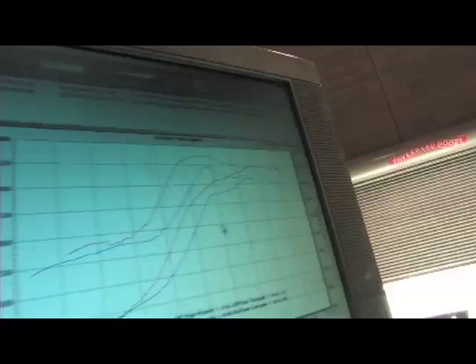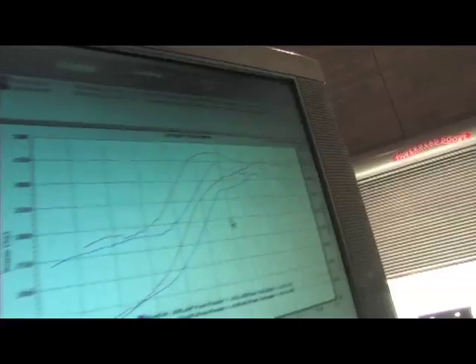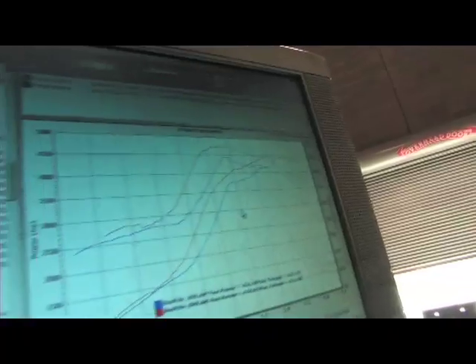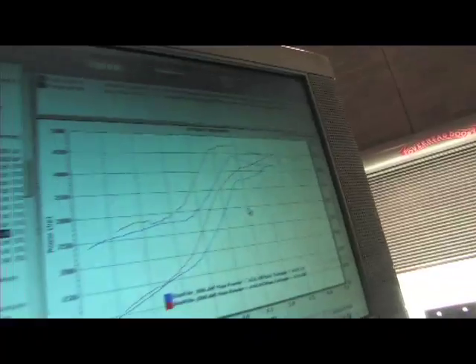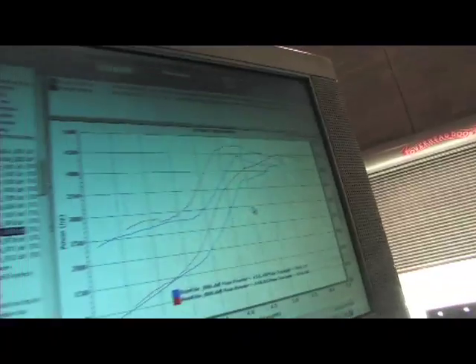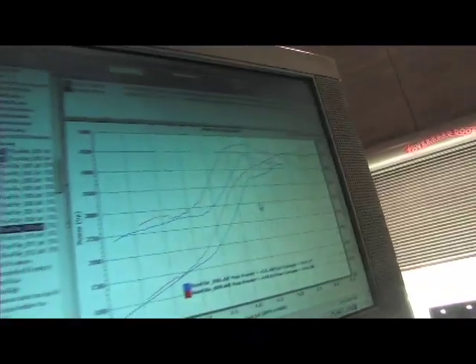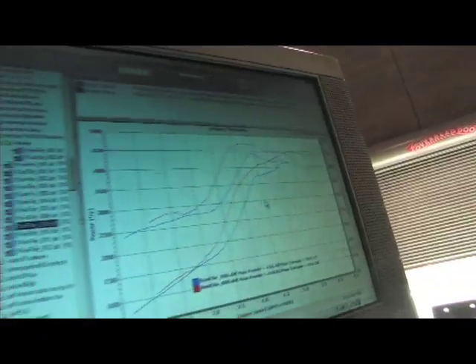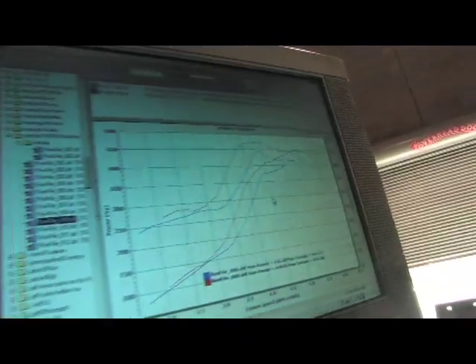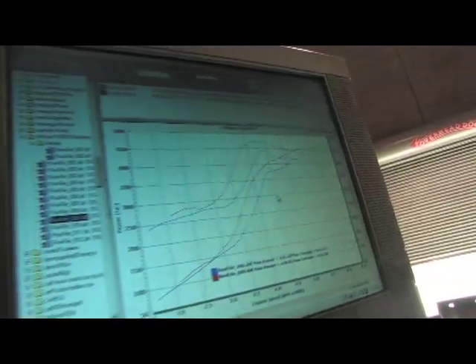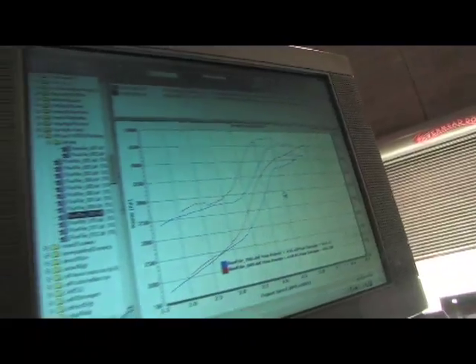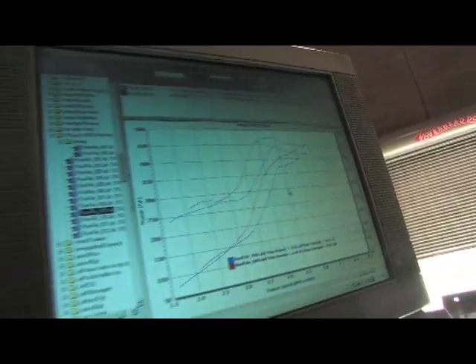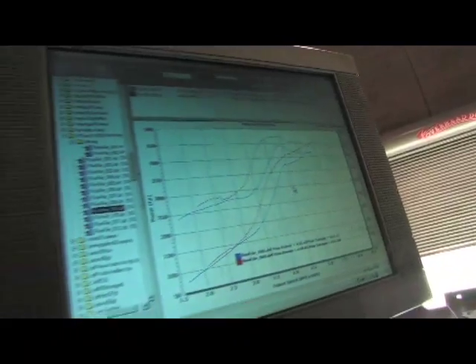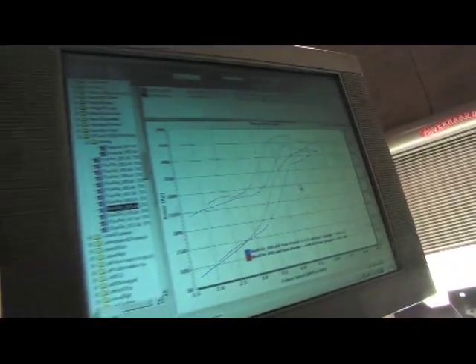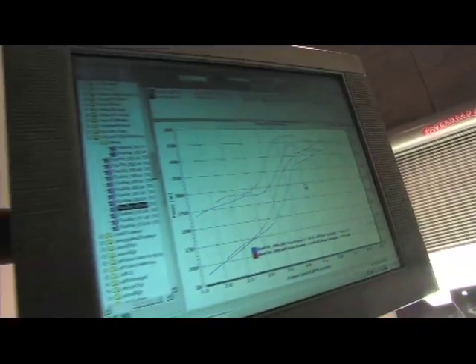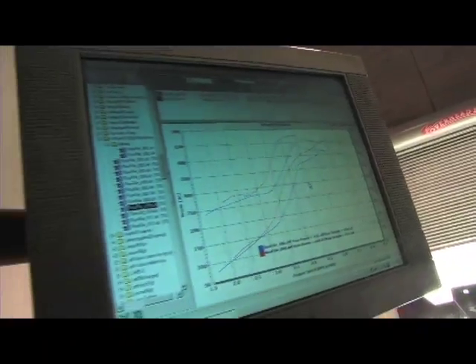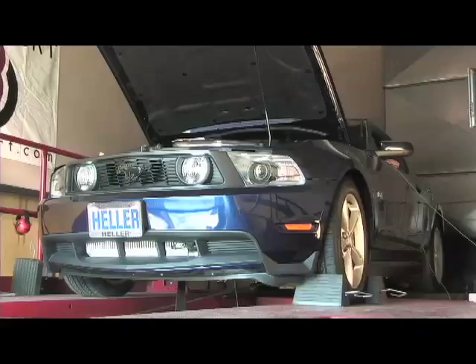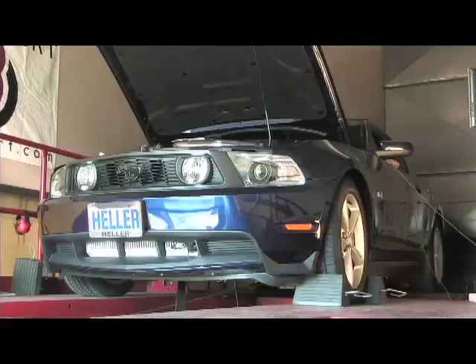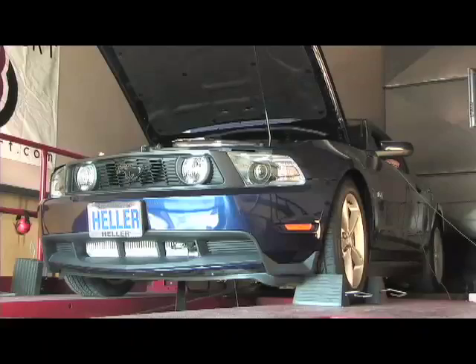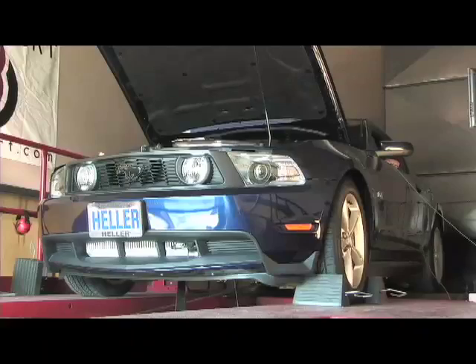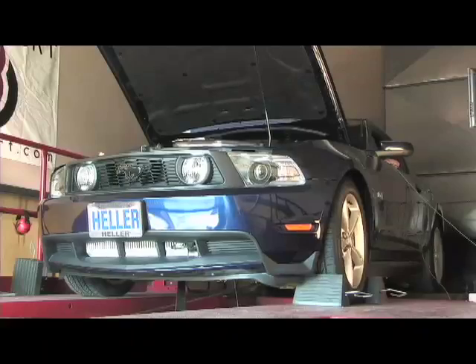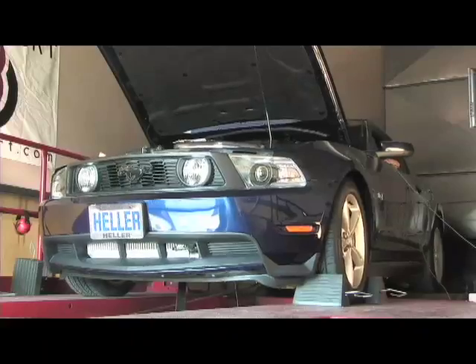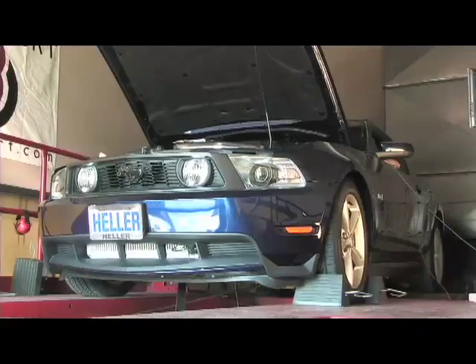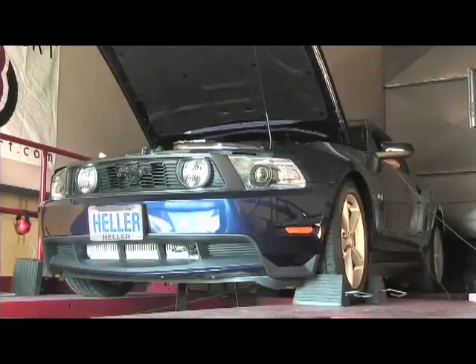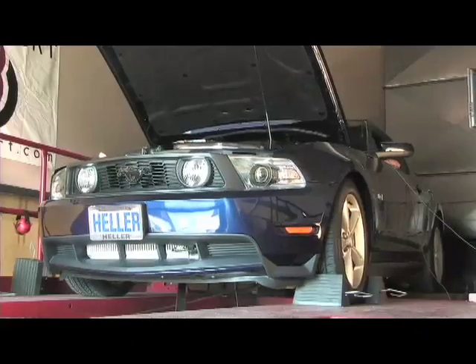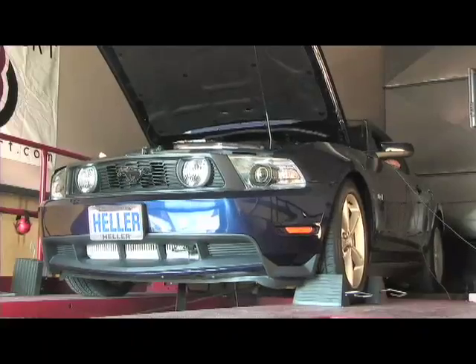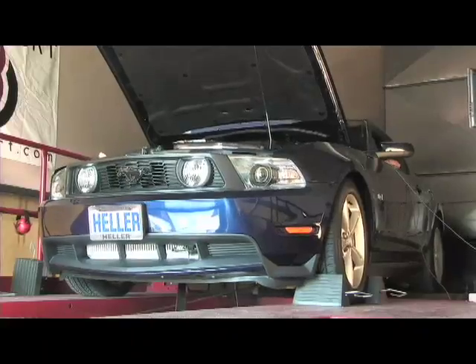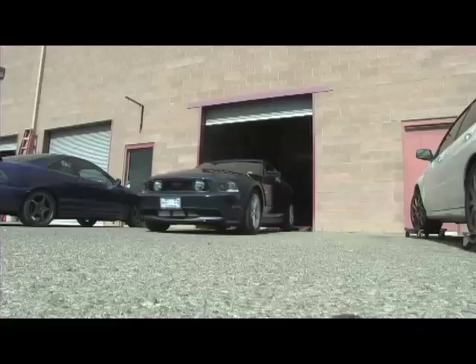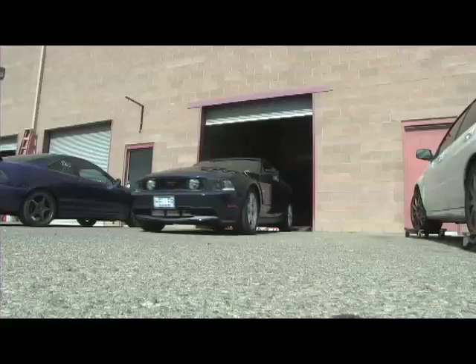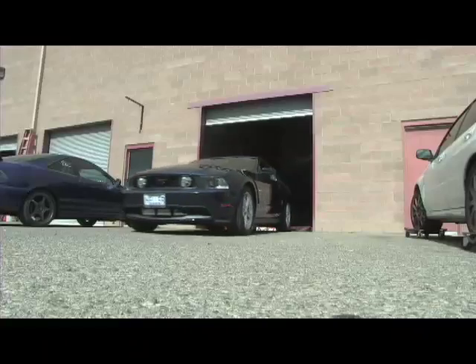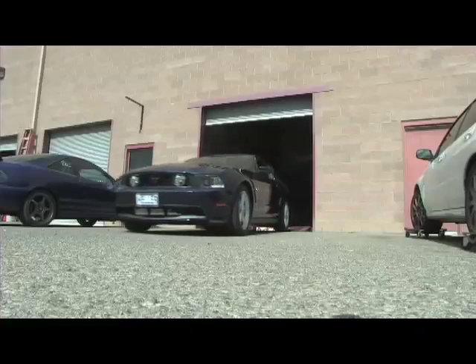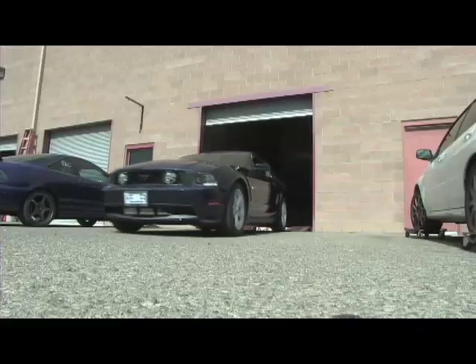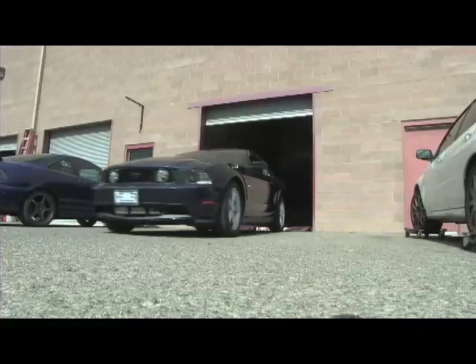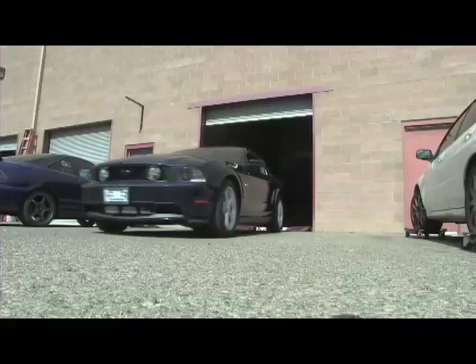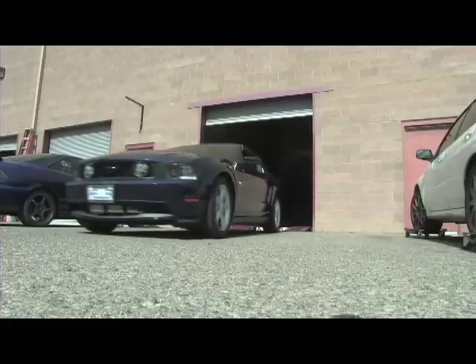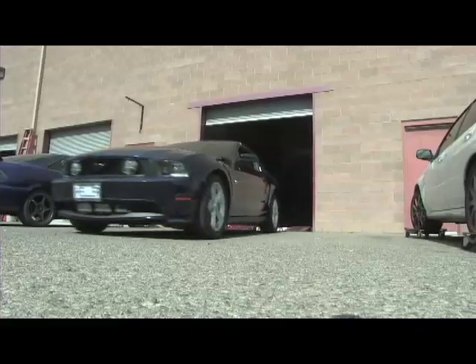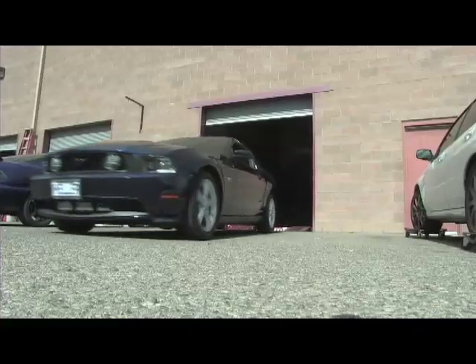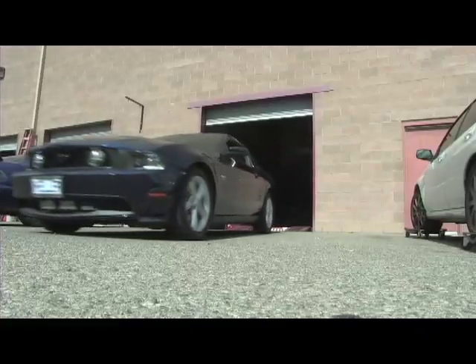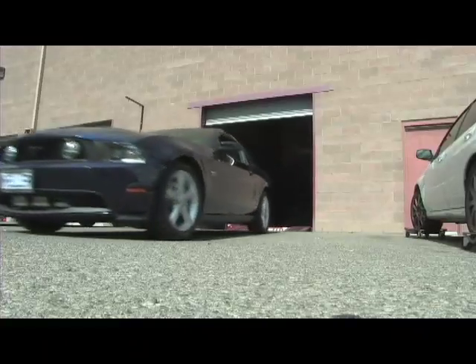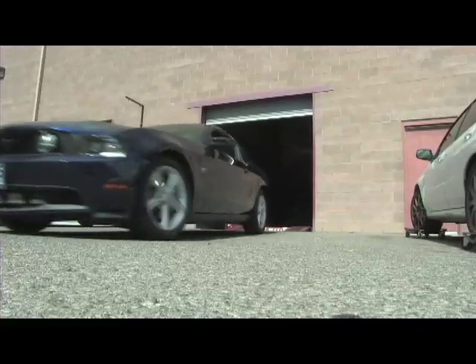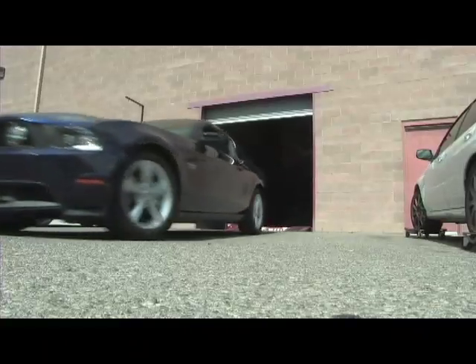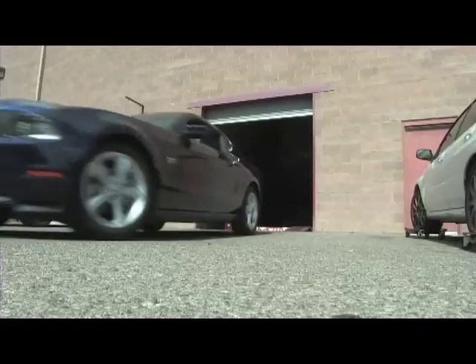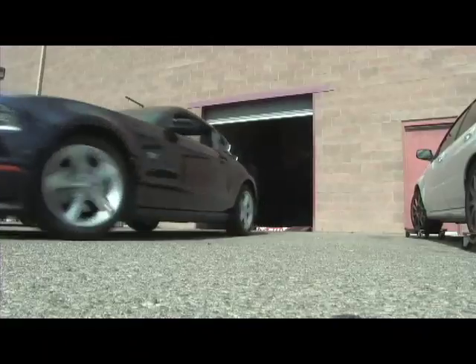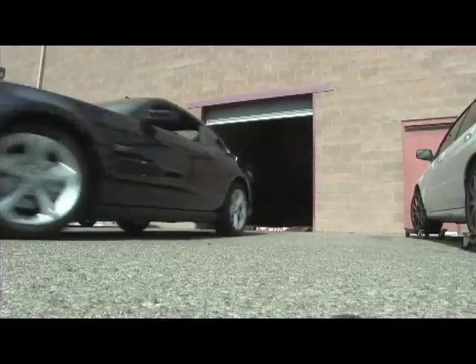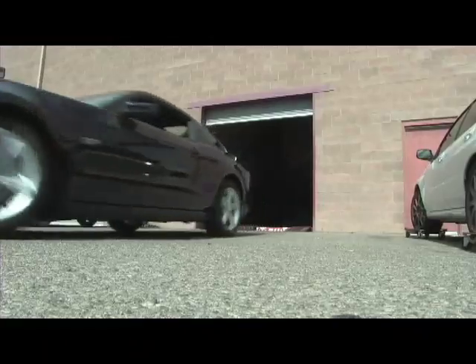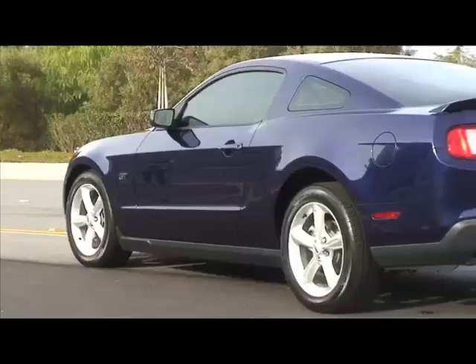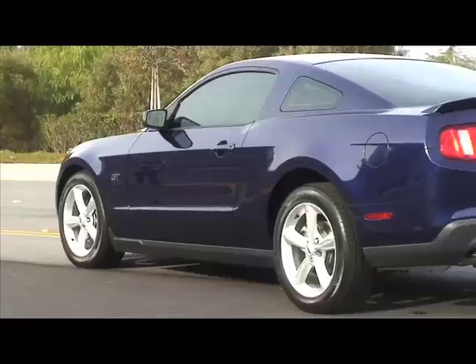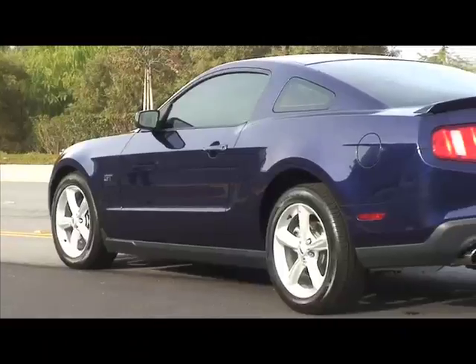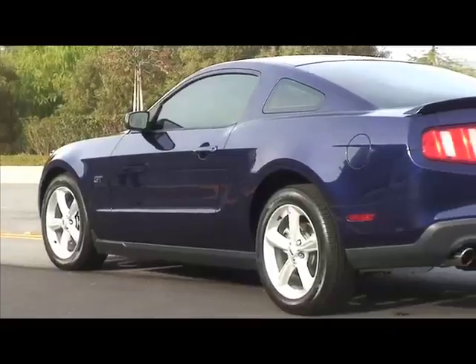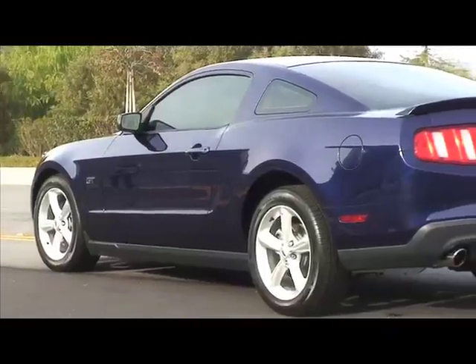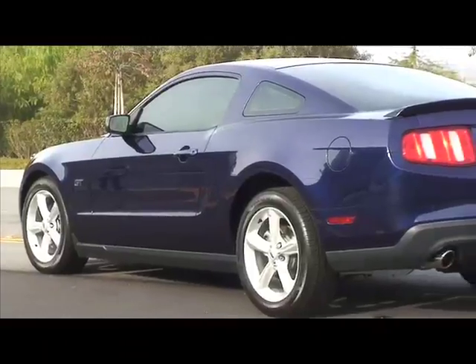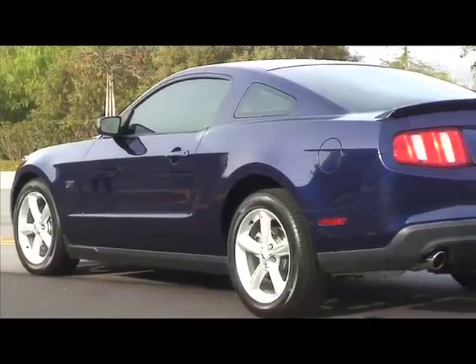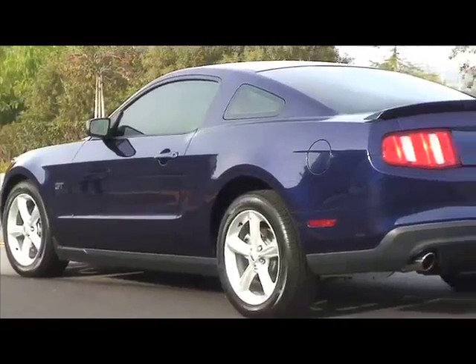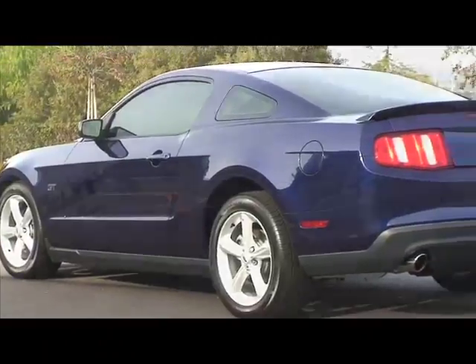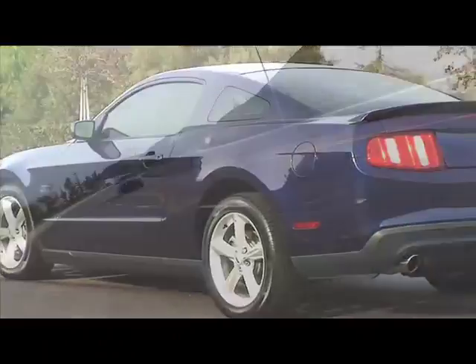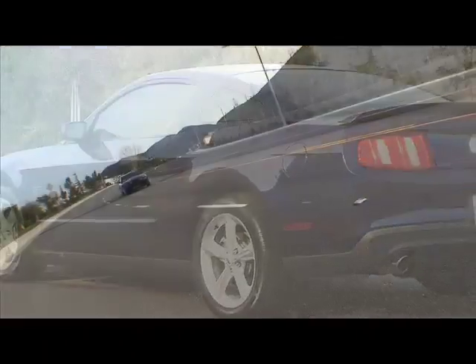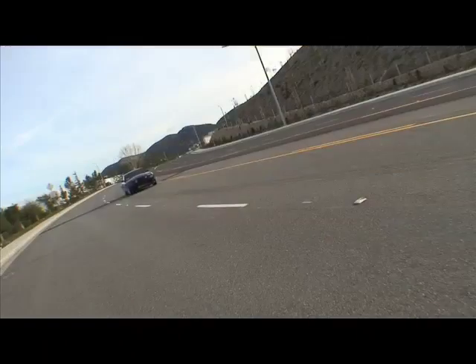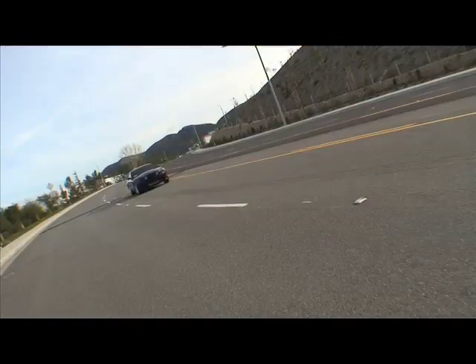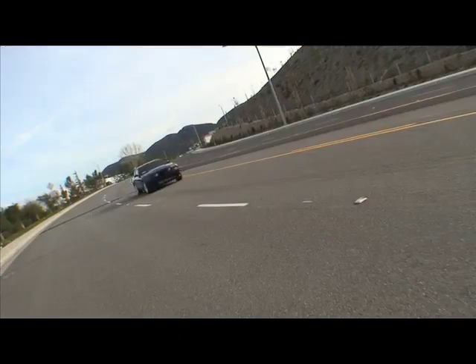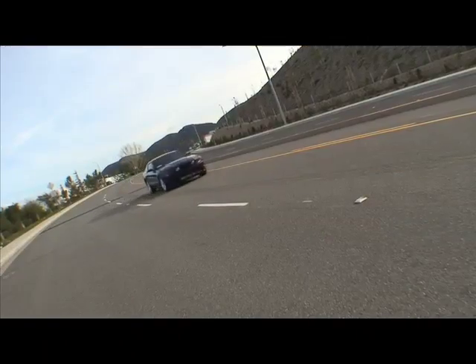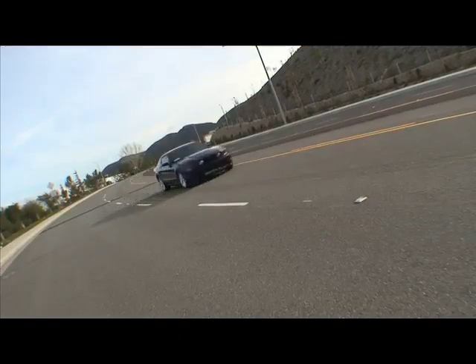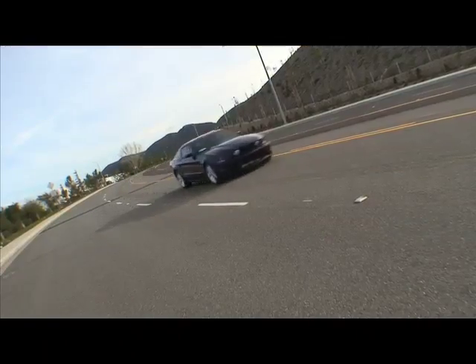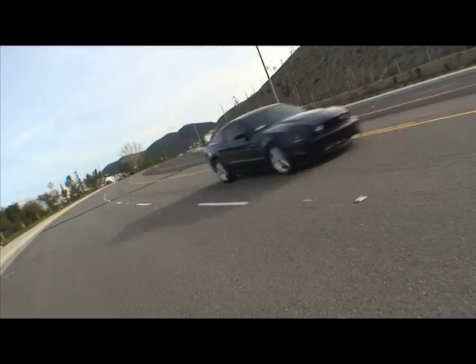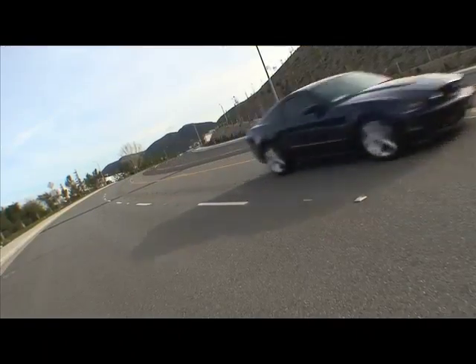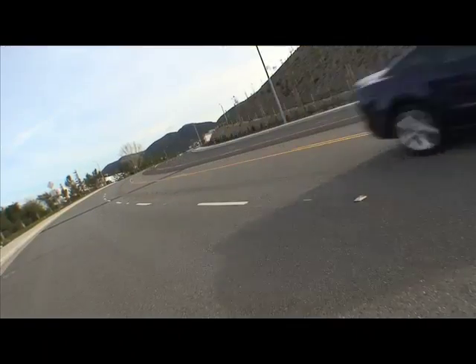Finally, we'll show you the proof by dyno testing and driving our new Mustang with over 440 rear wheel horsepower.